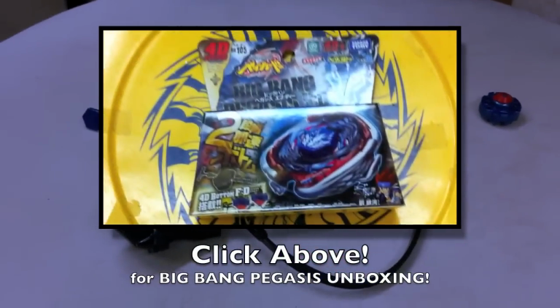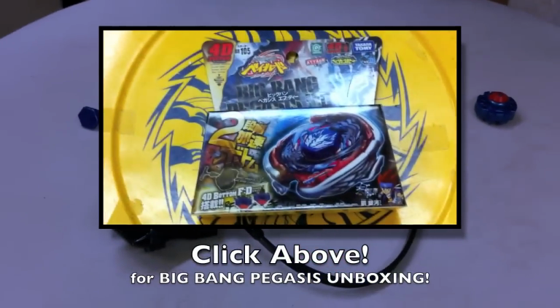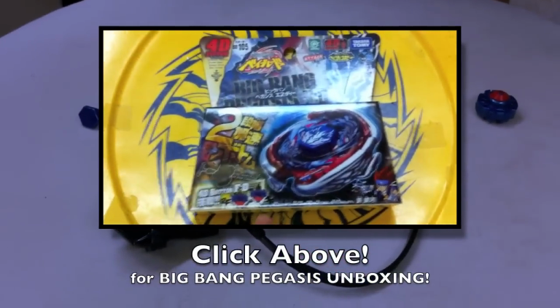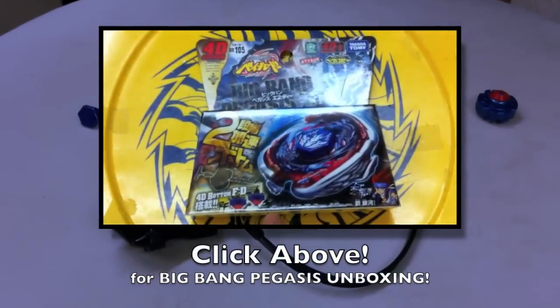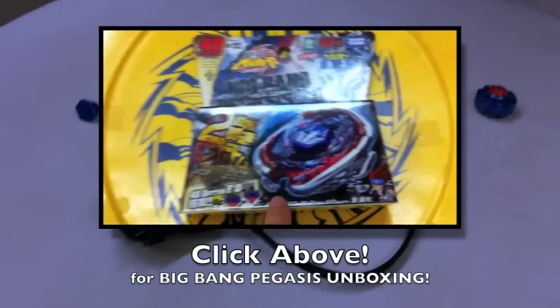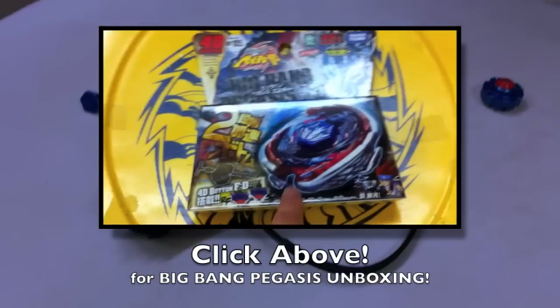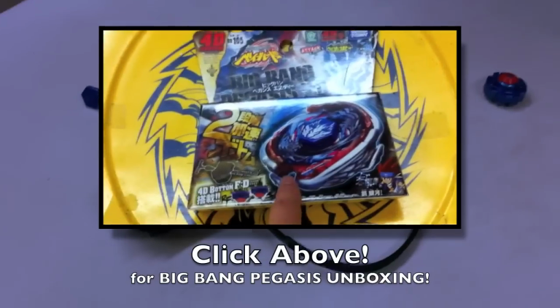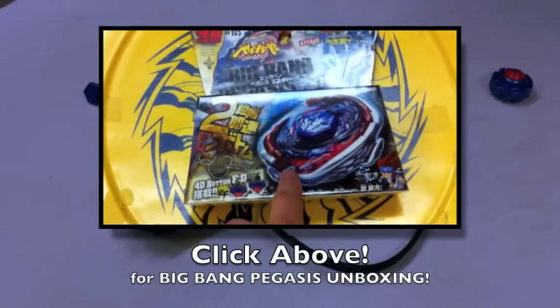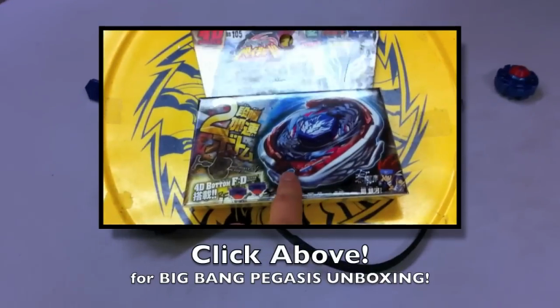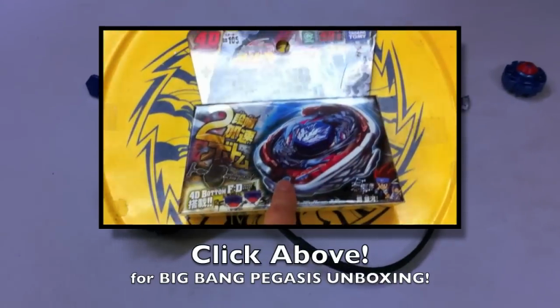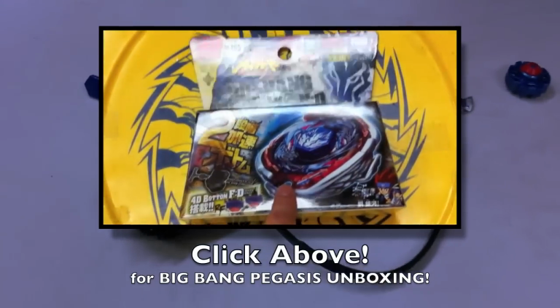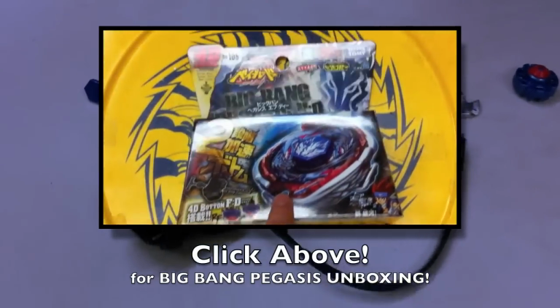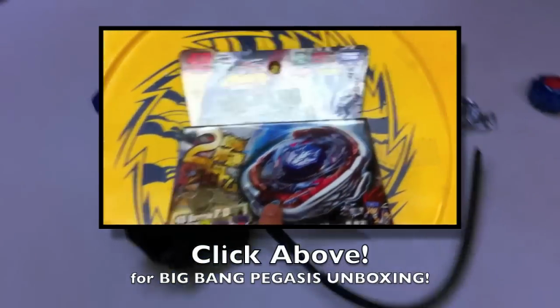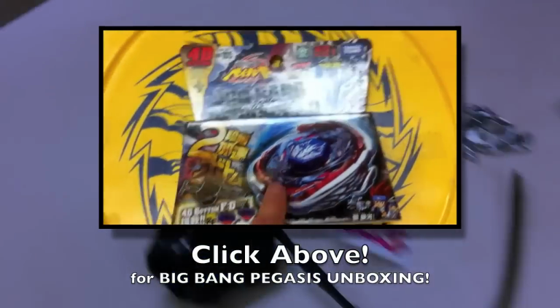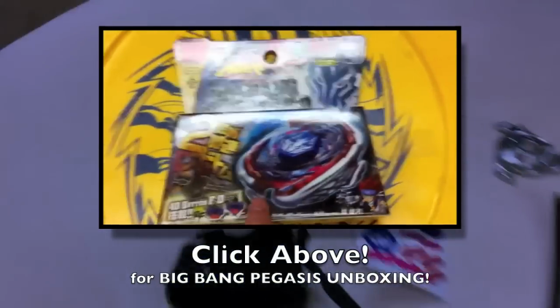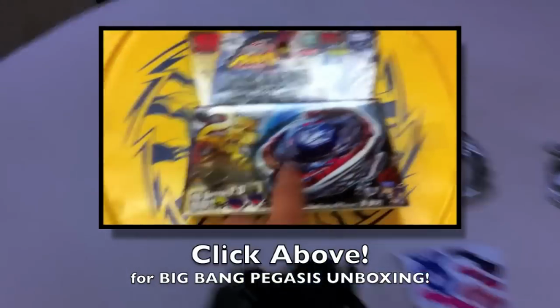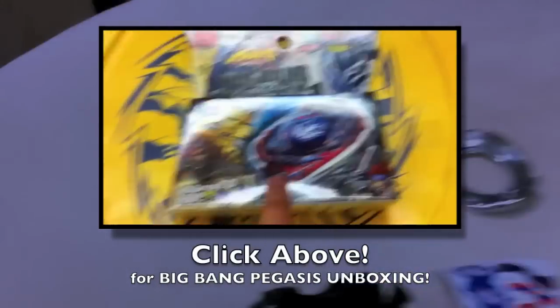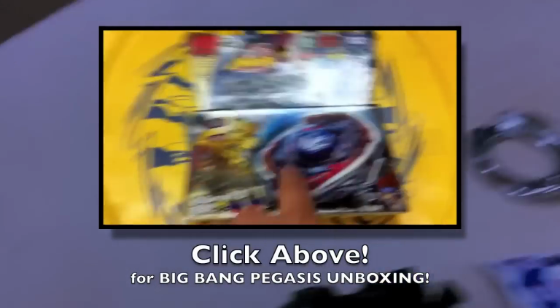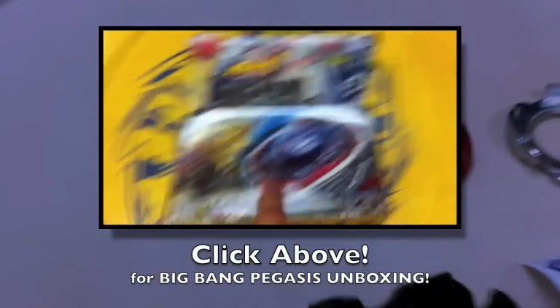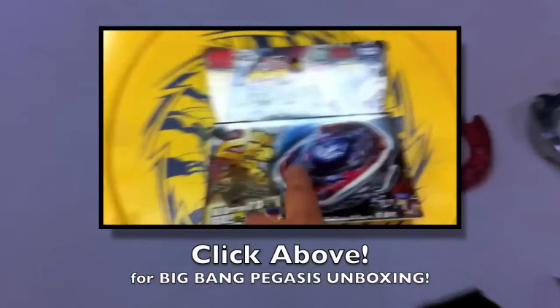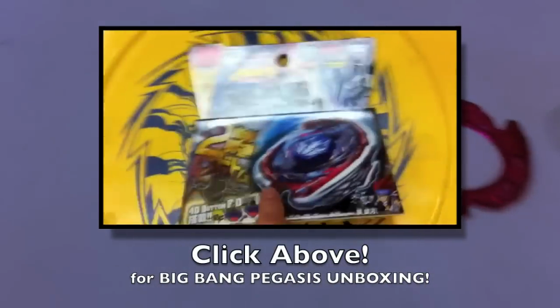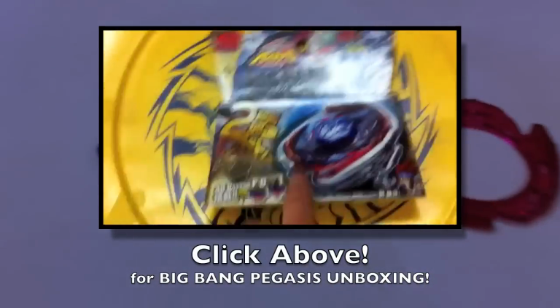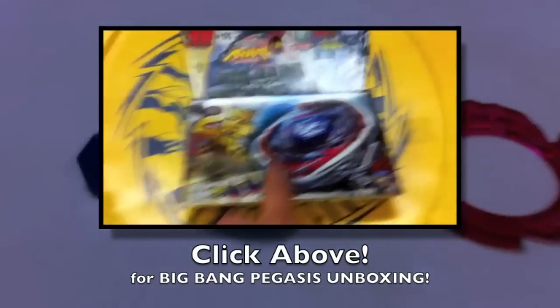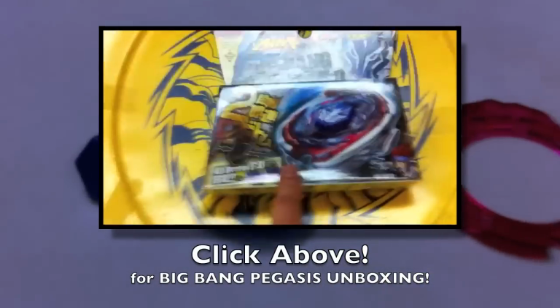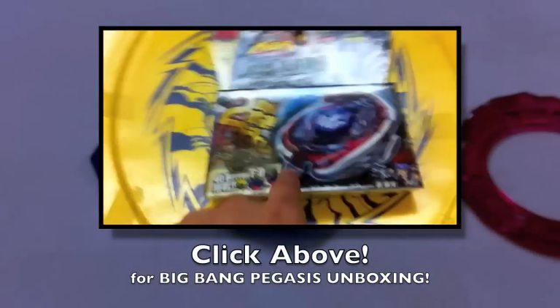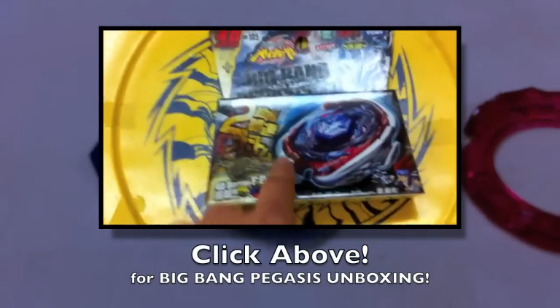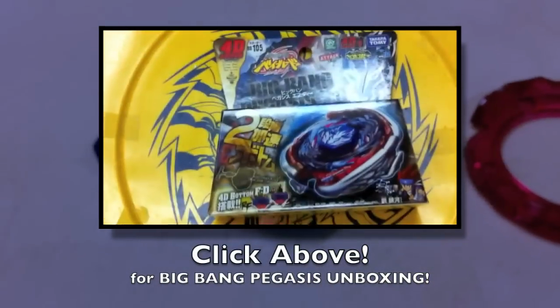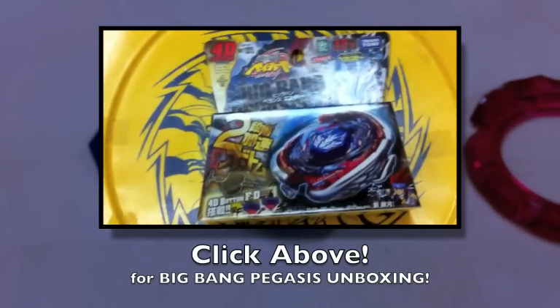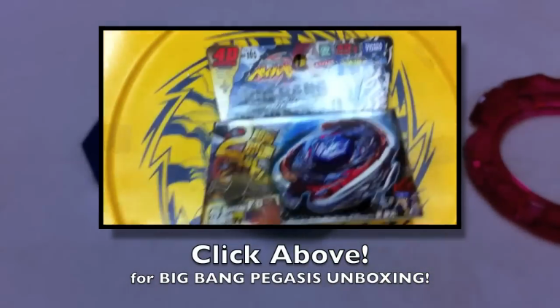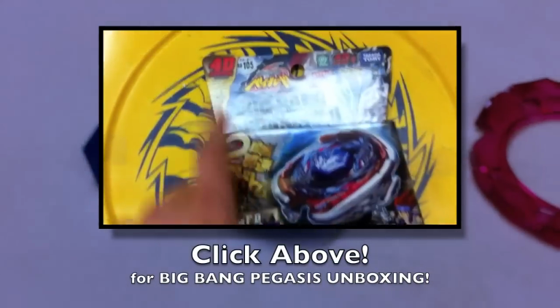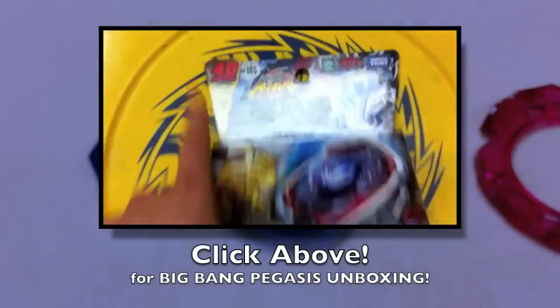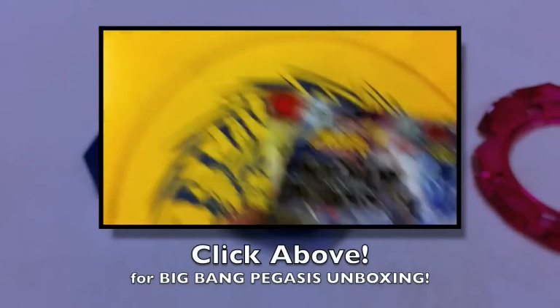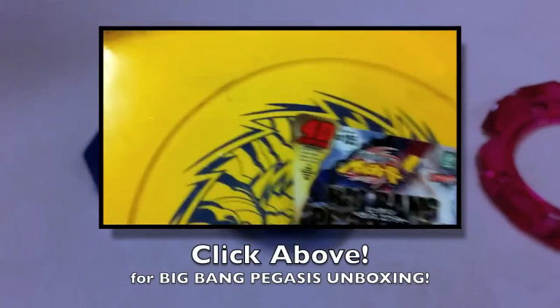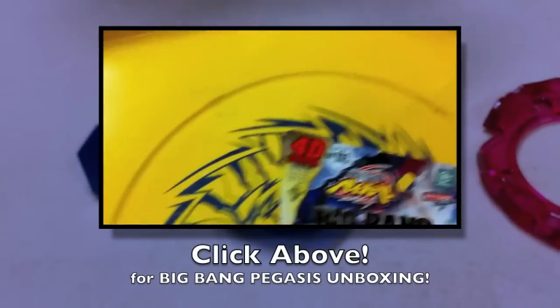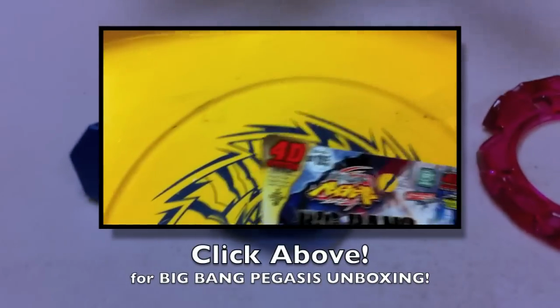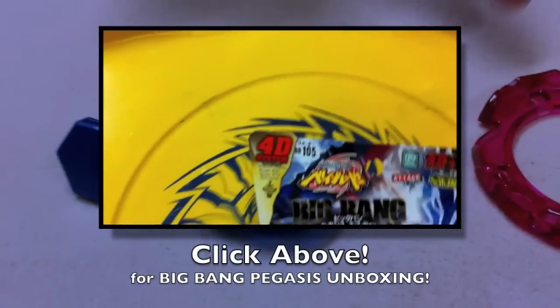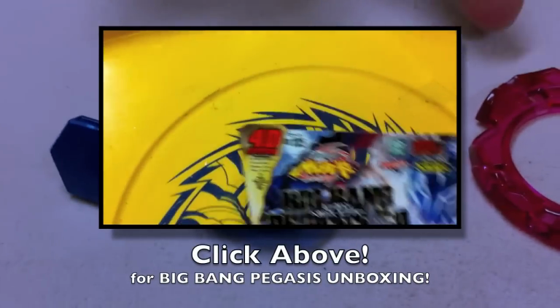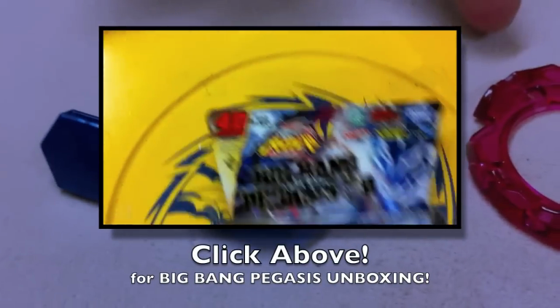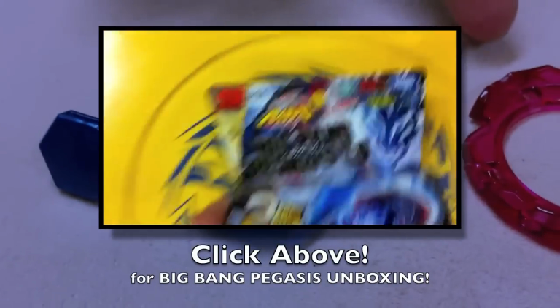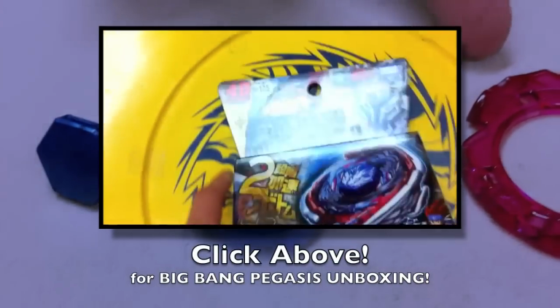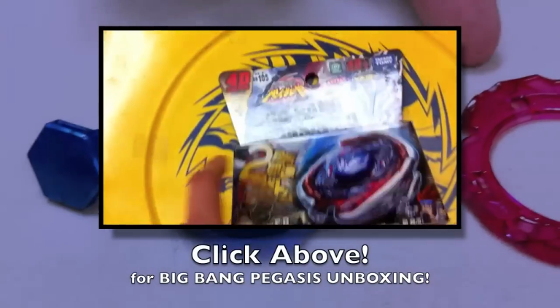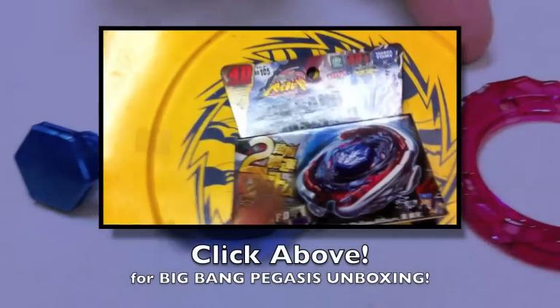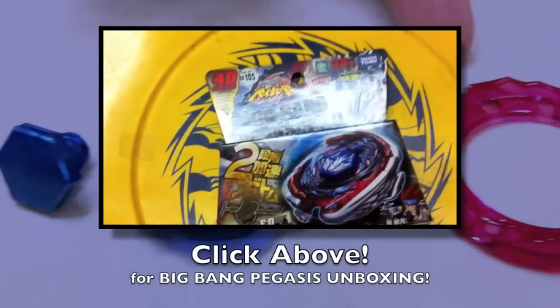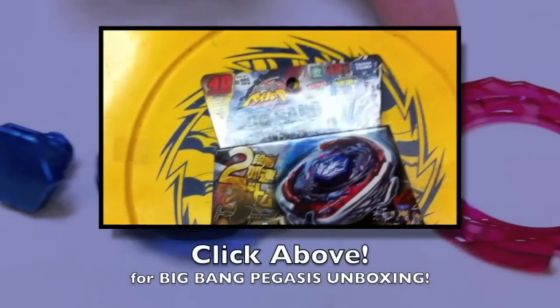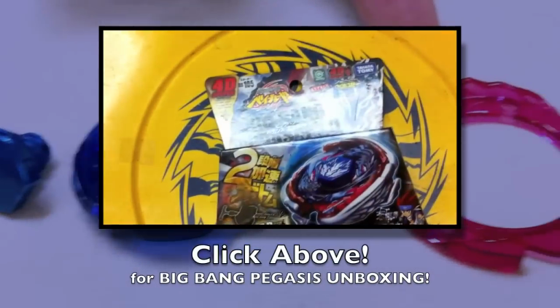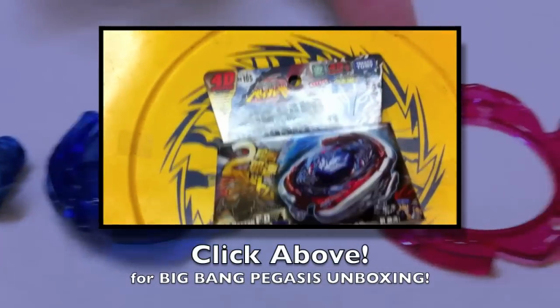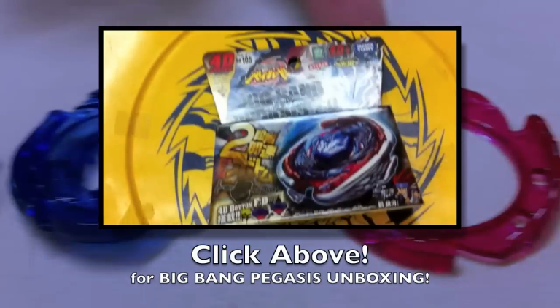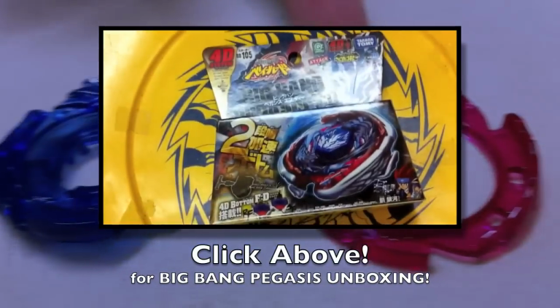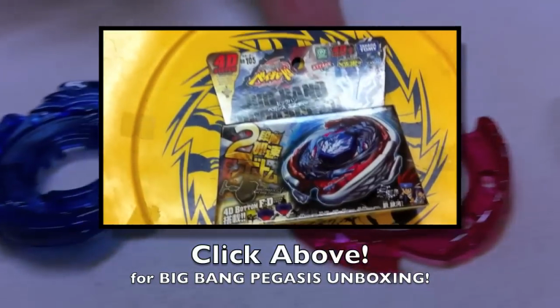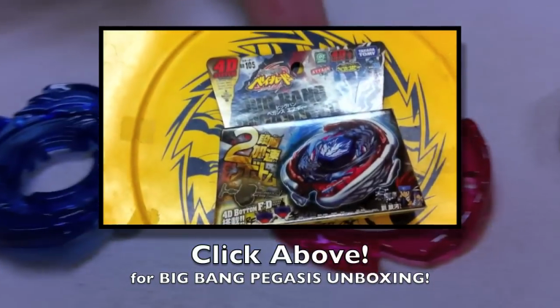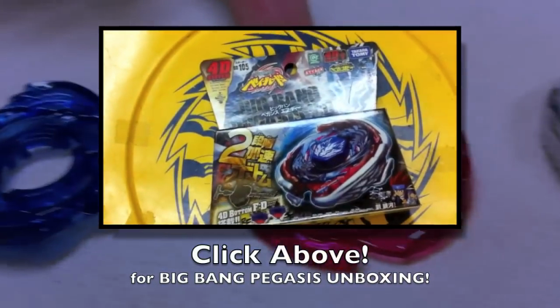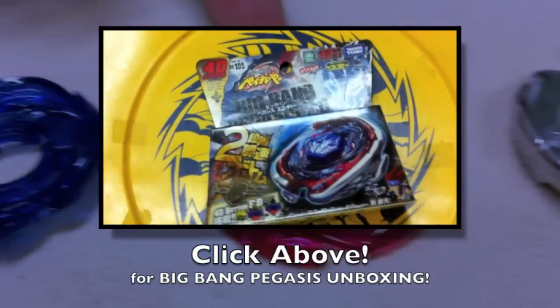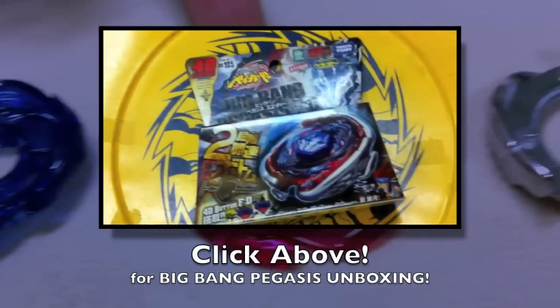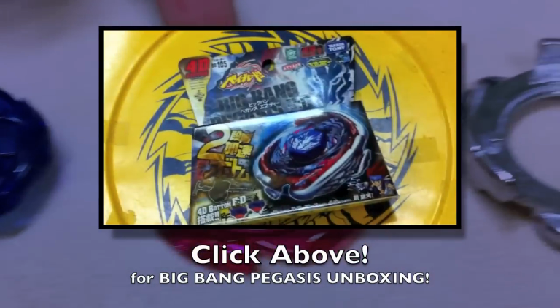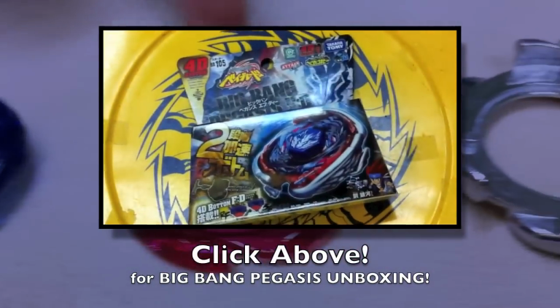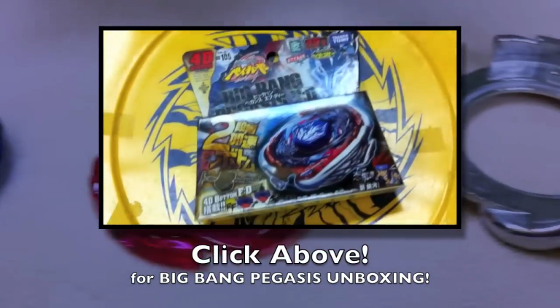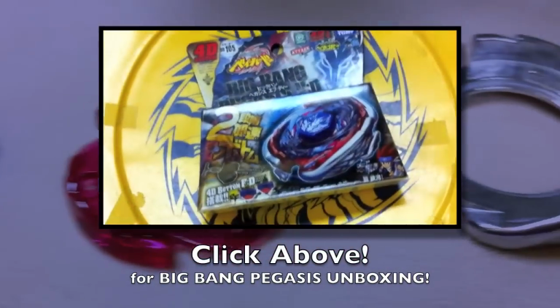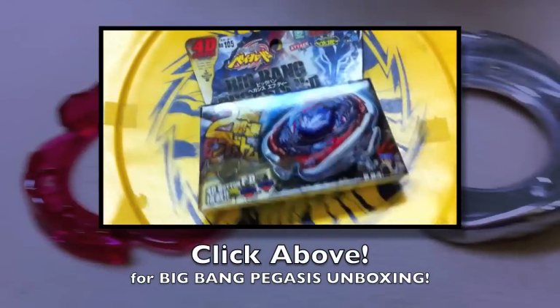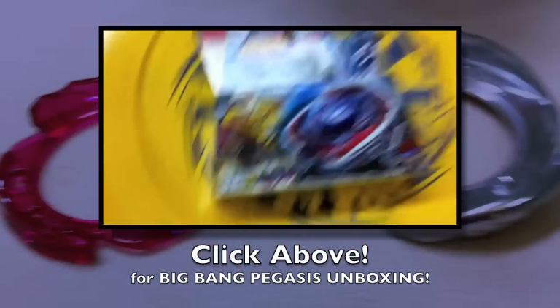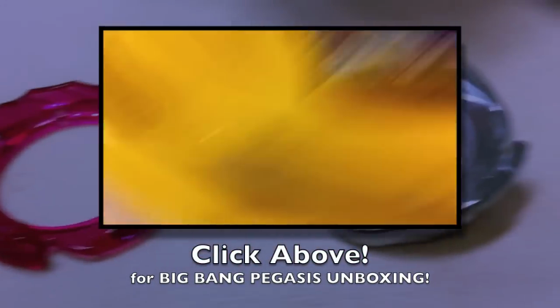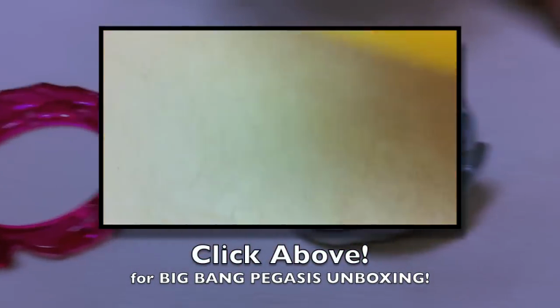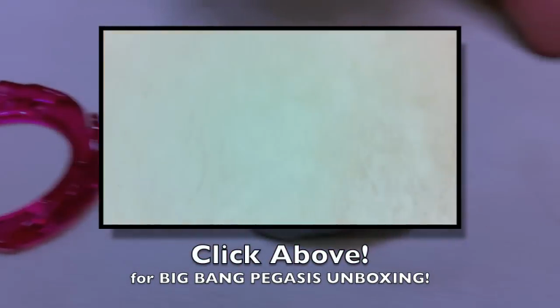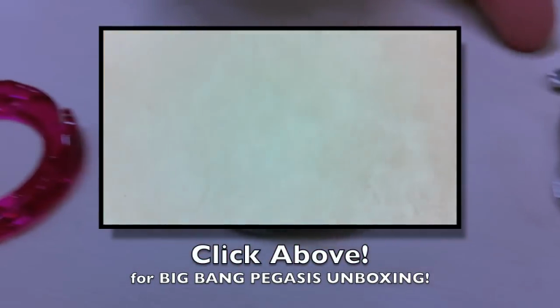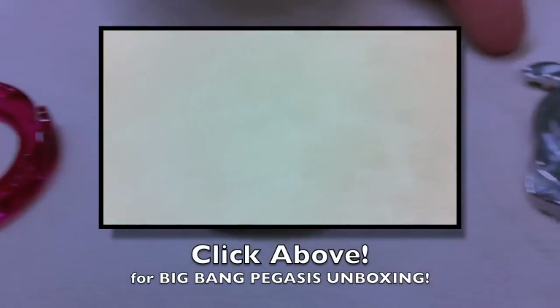Big Bang Pegasus 4D! Final drive! It's gonna be pretty intense. Okay, bye! Gotta watch it!